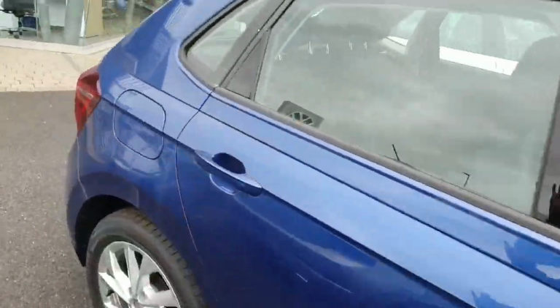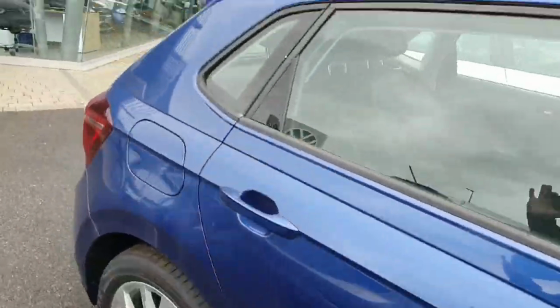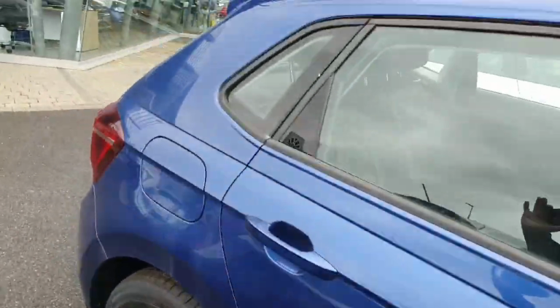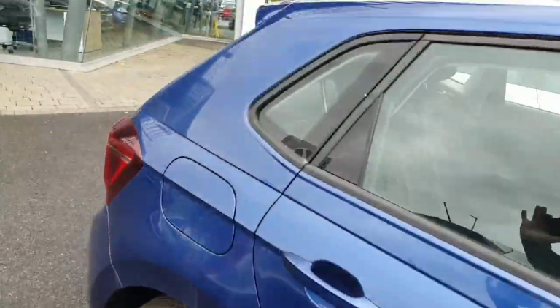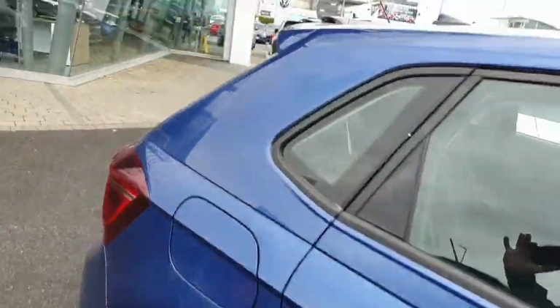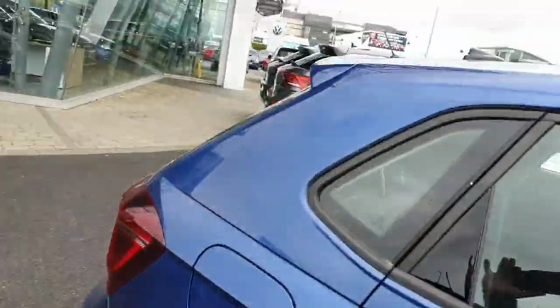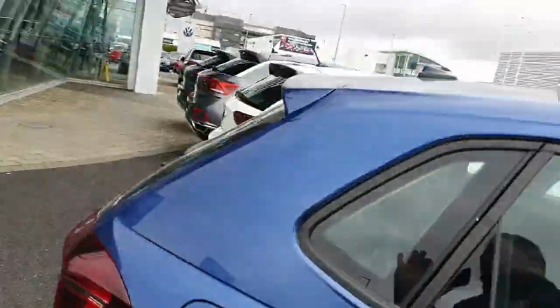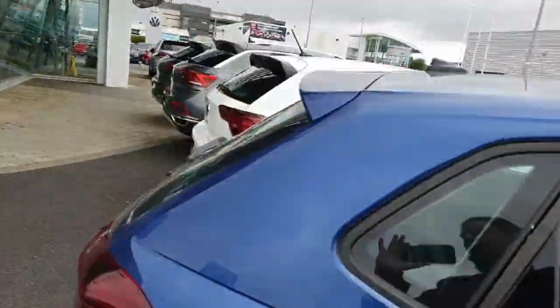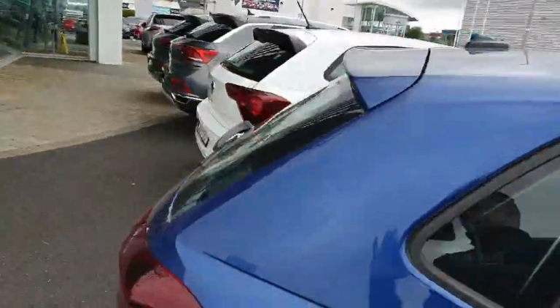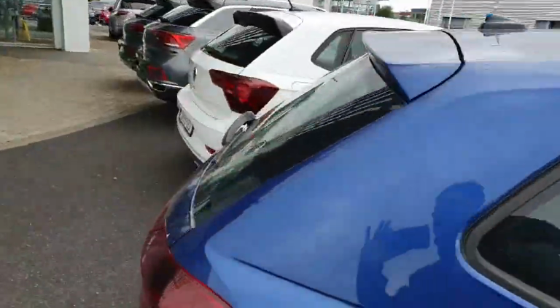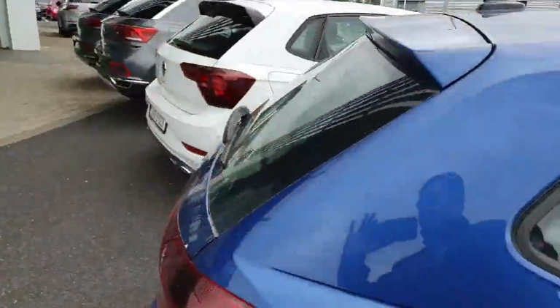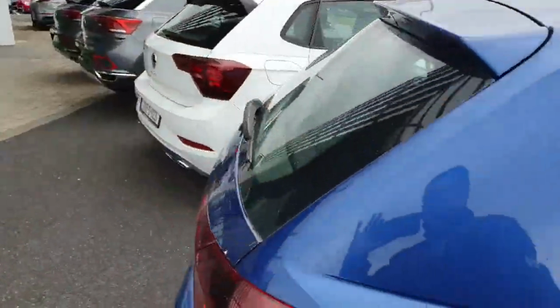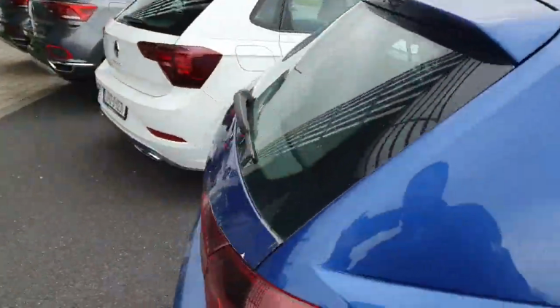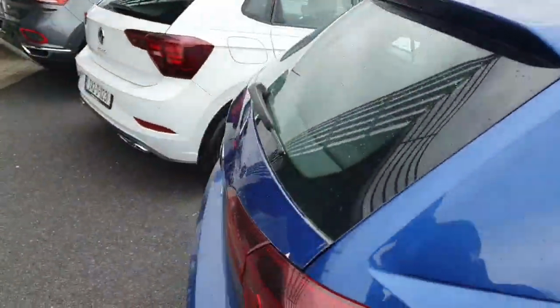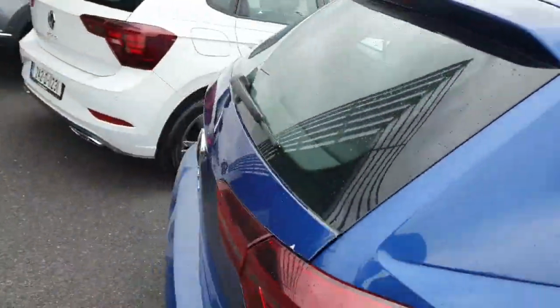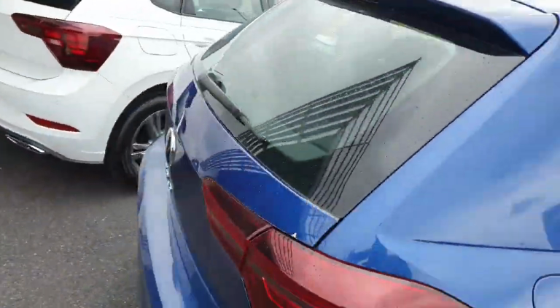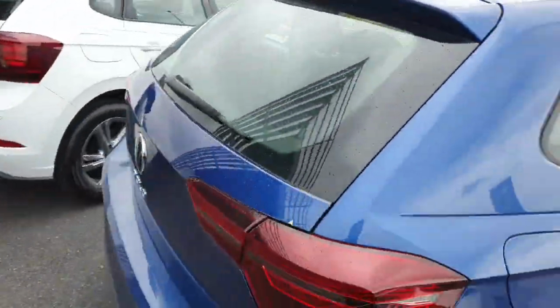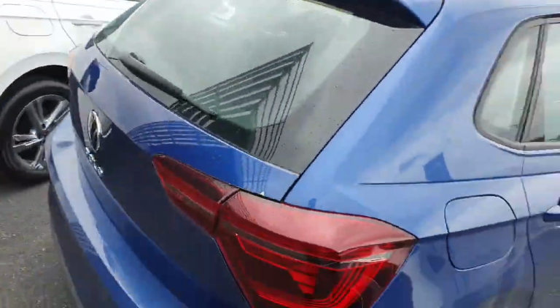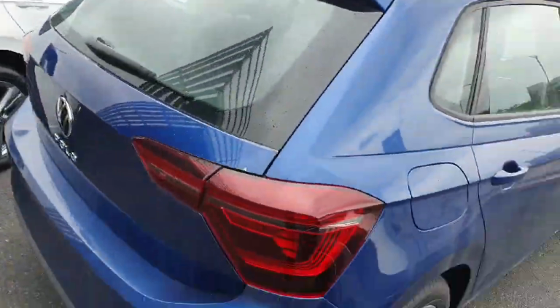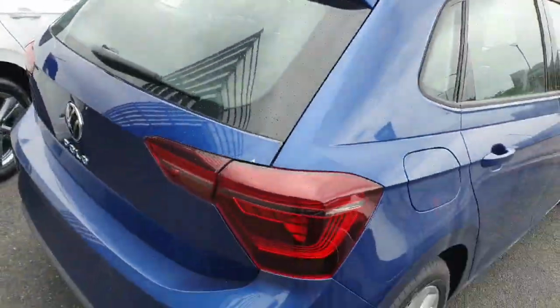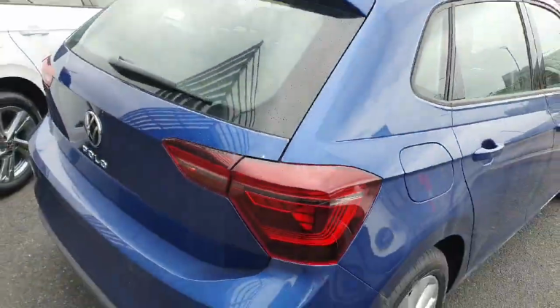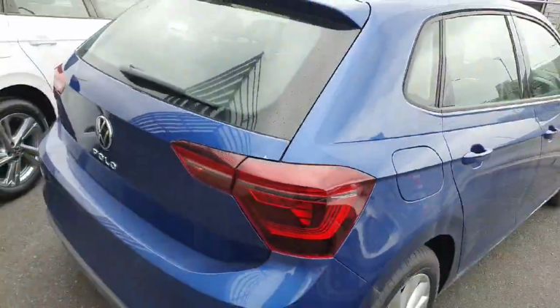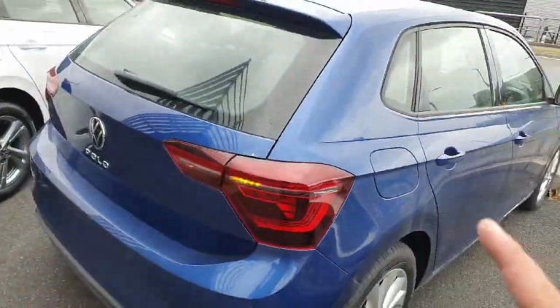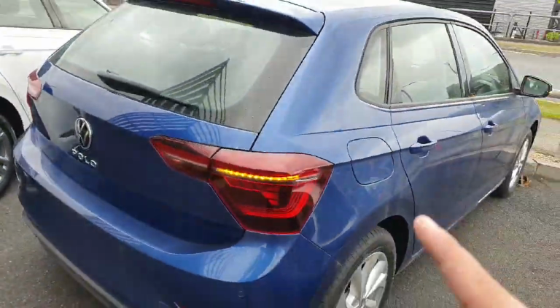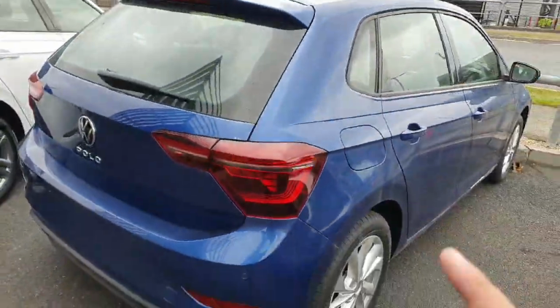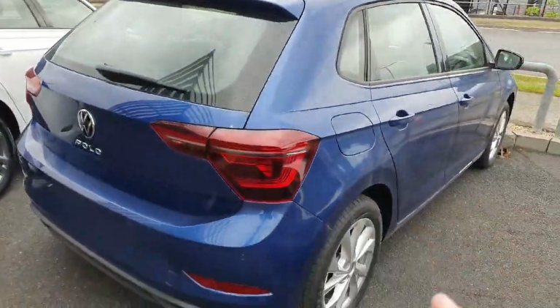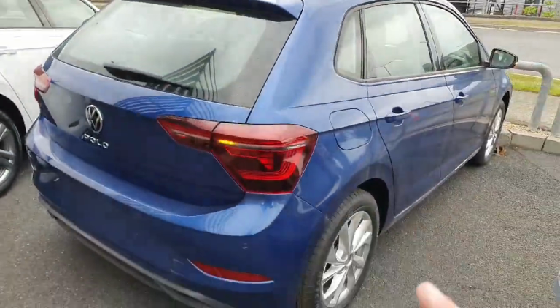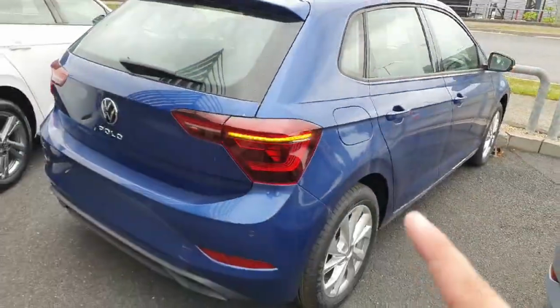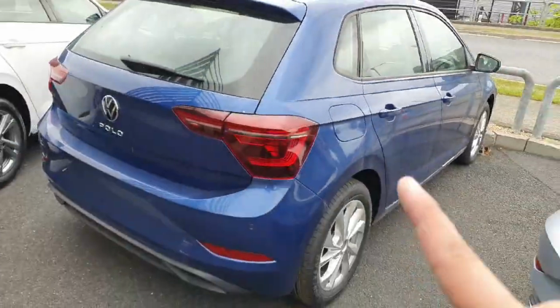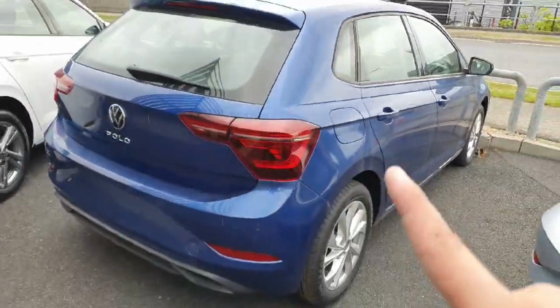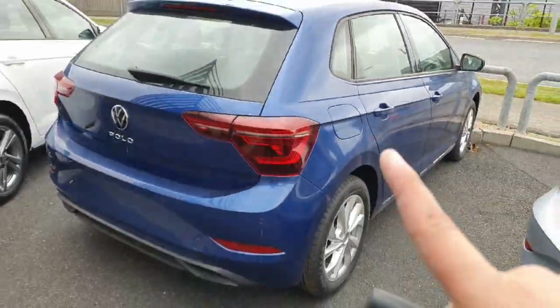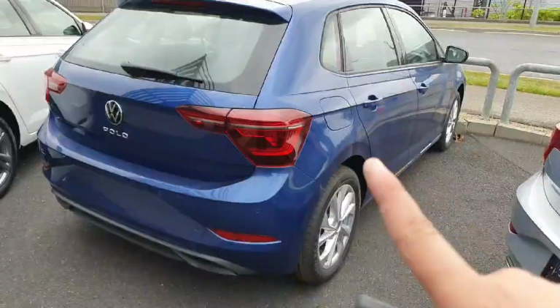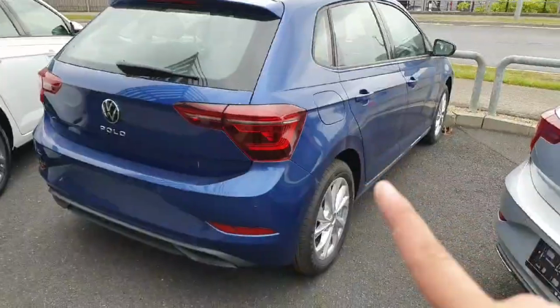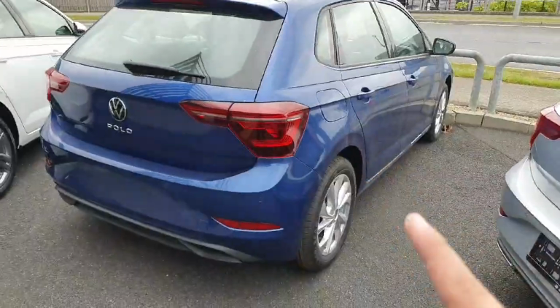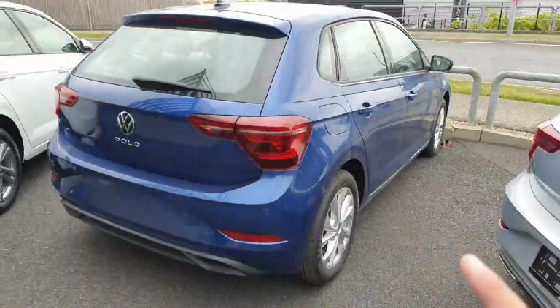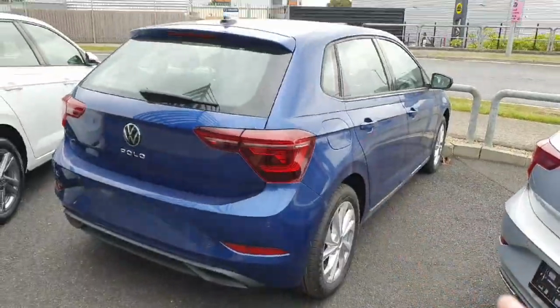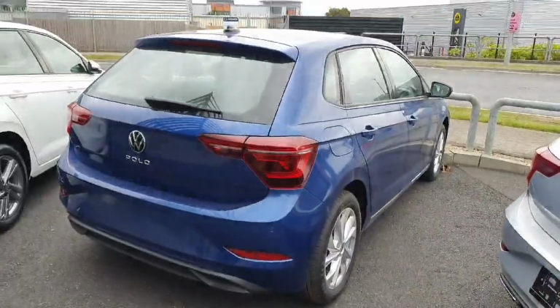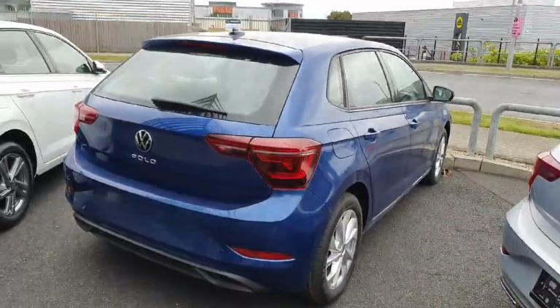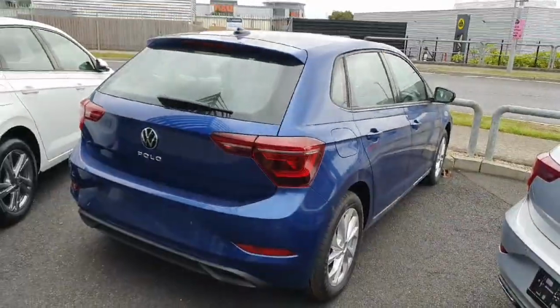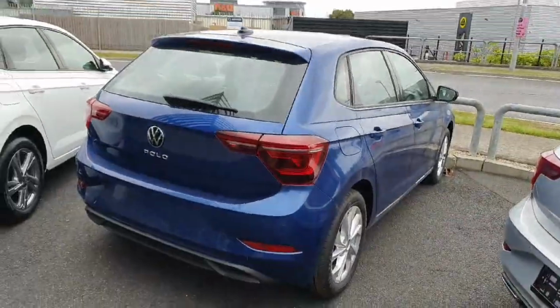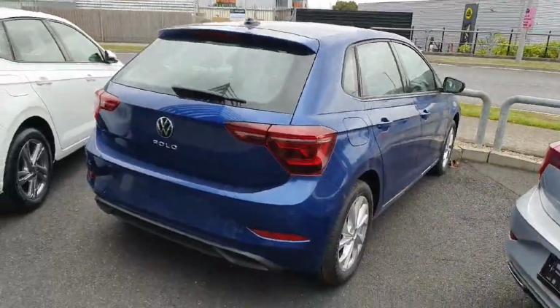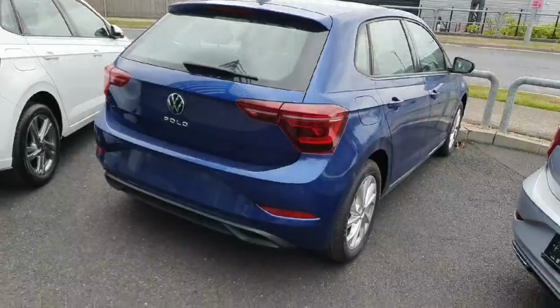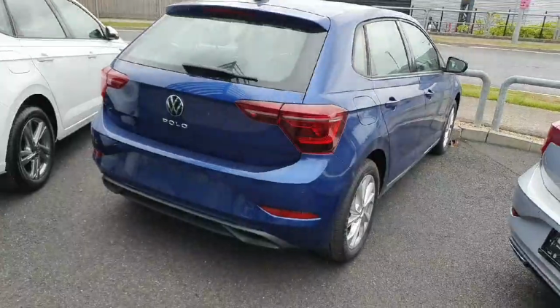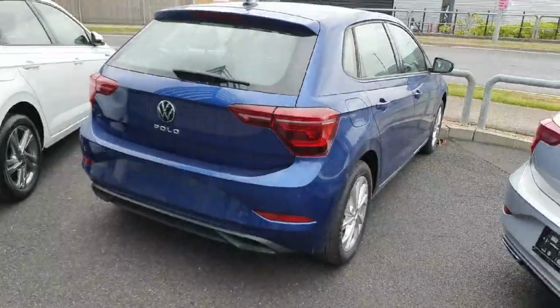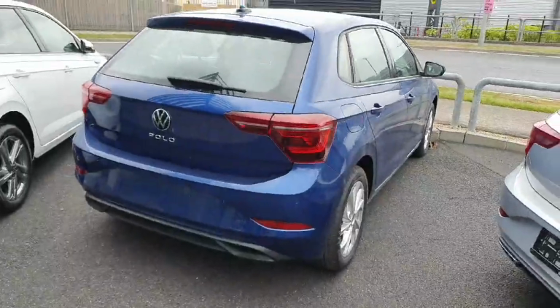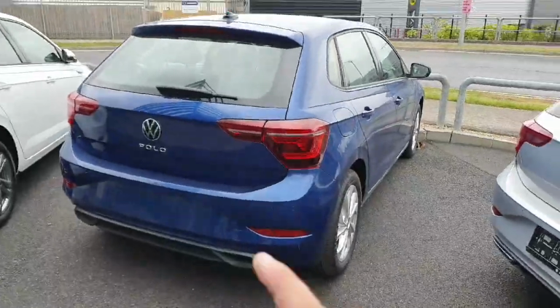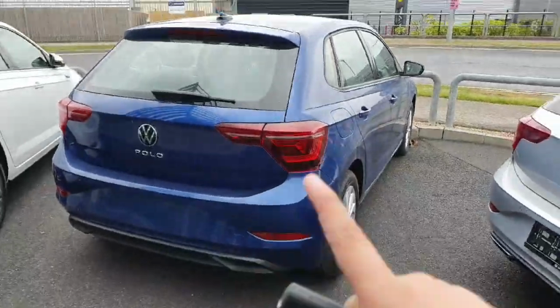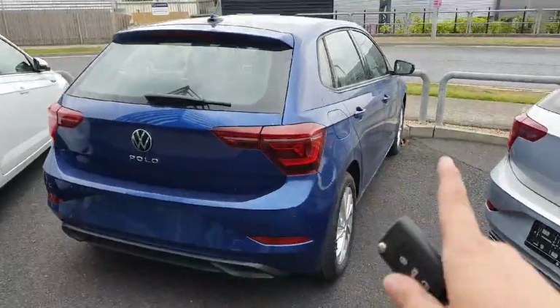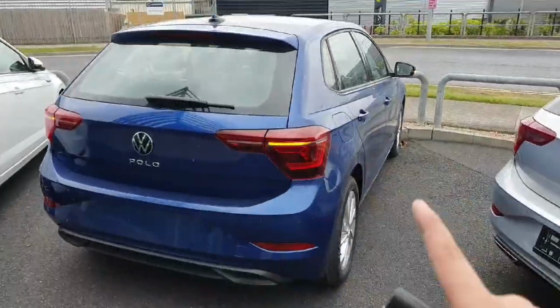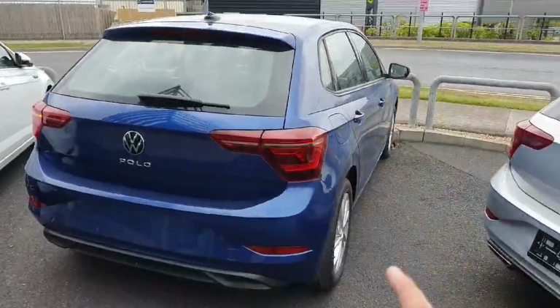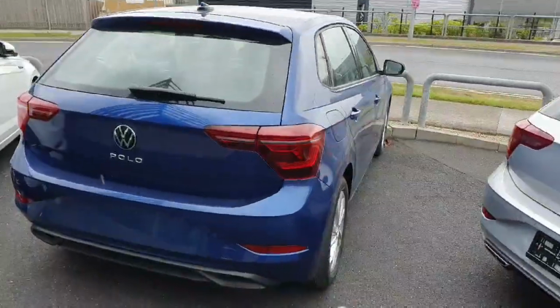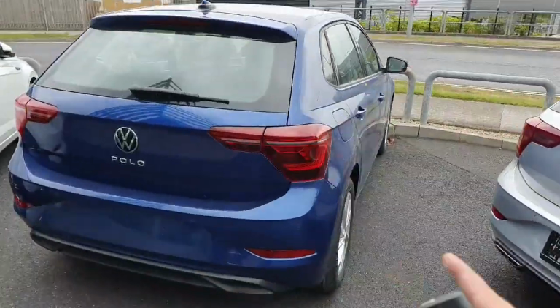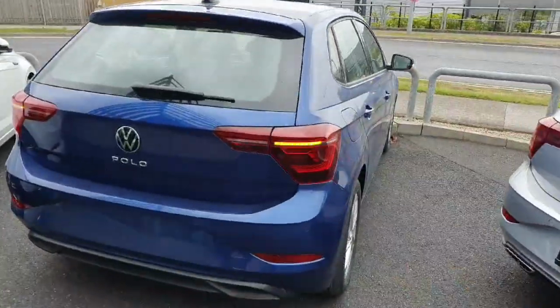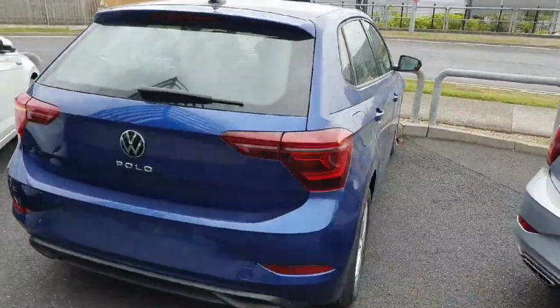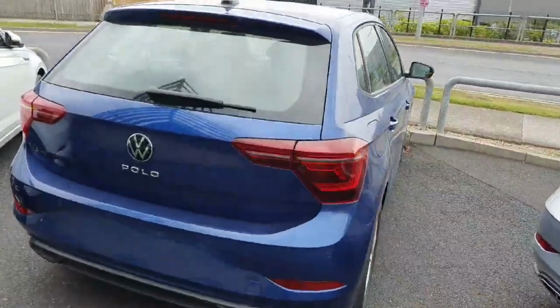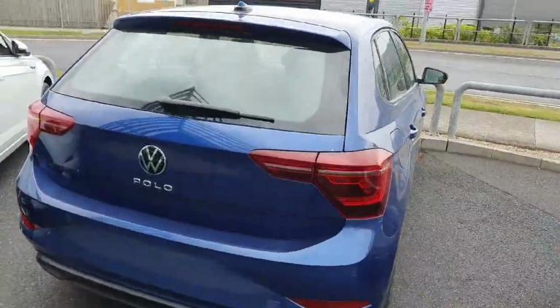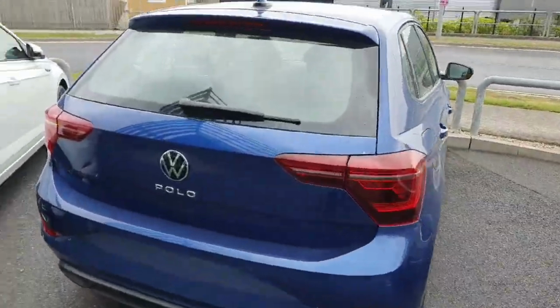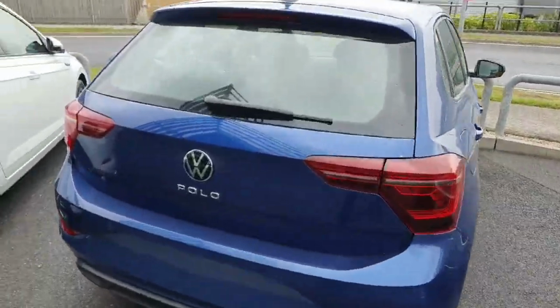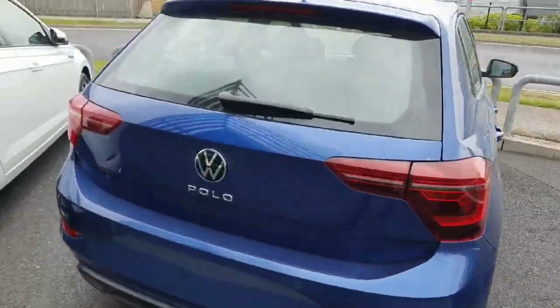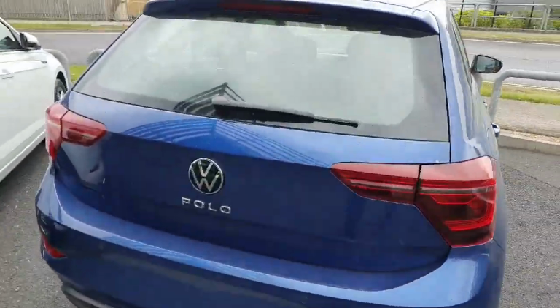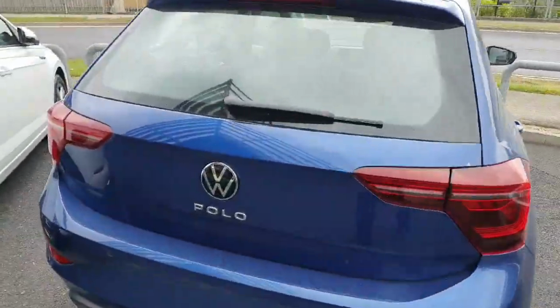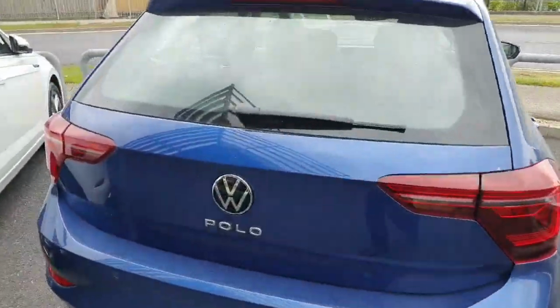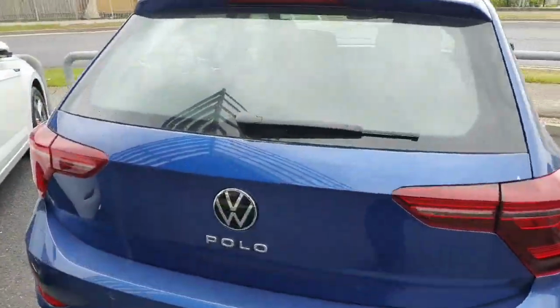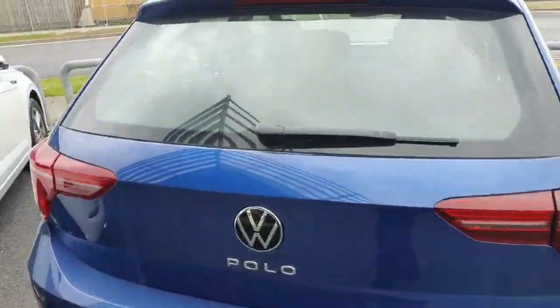Let's show you around the car. You also have the LED tail lights with sweeping indicators, because this car has the matrix package.